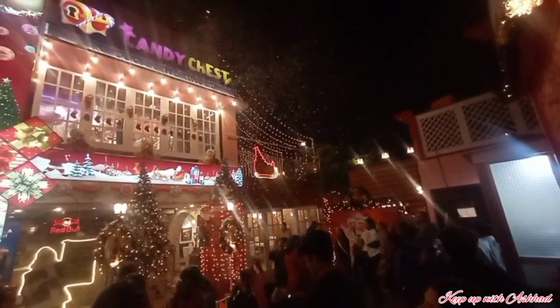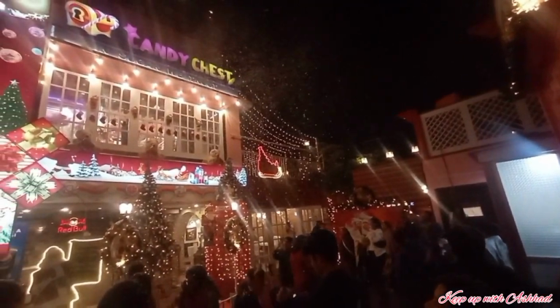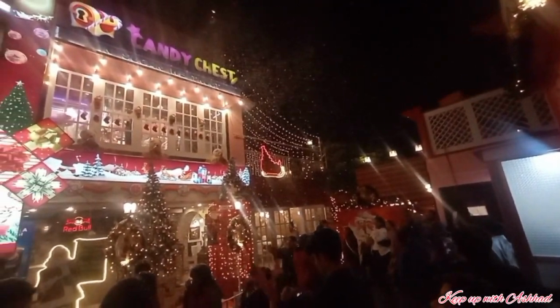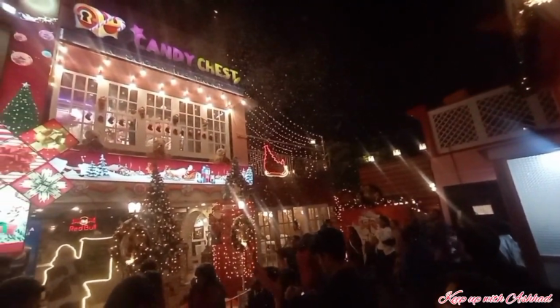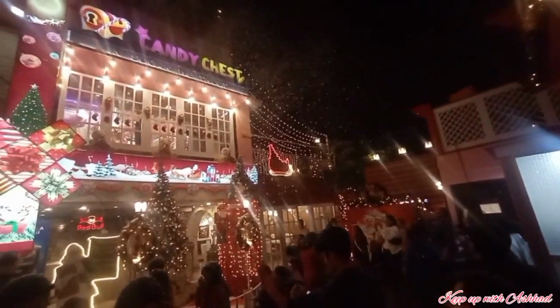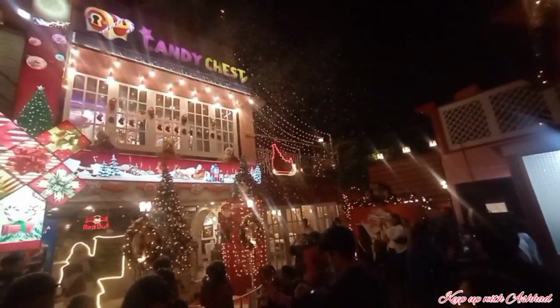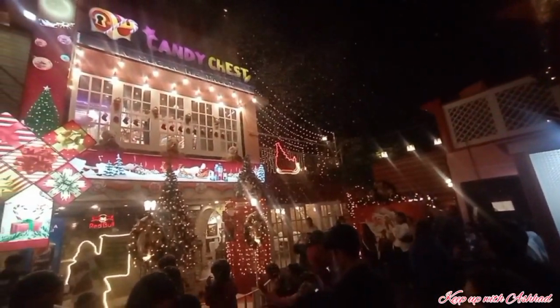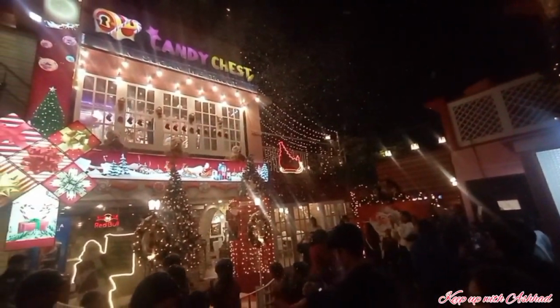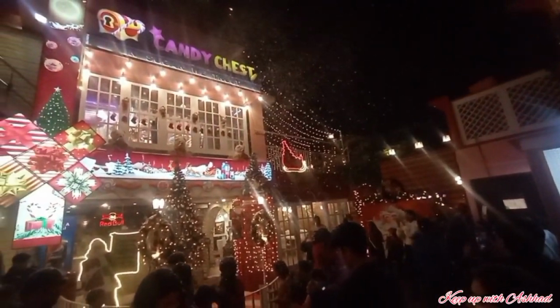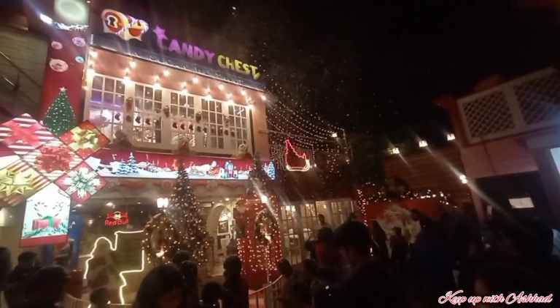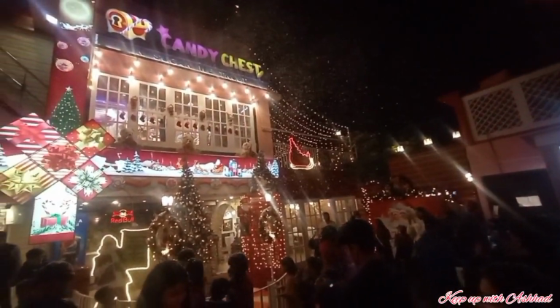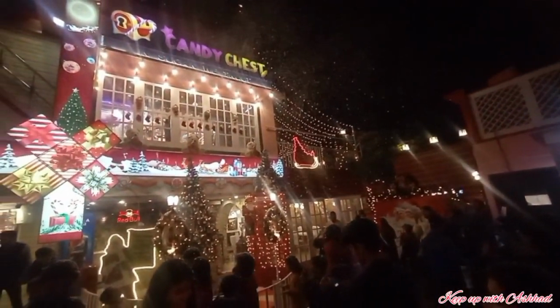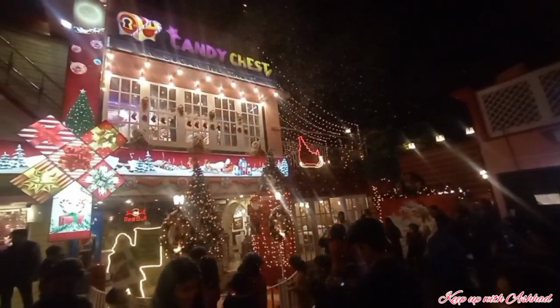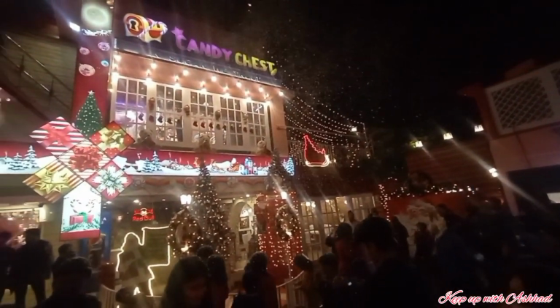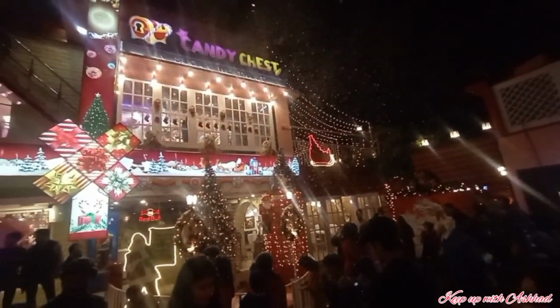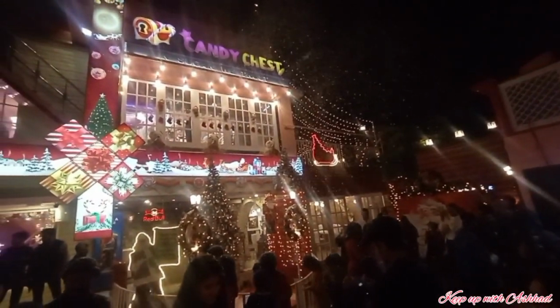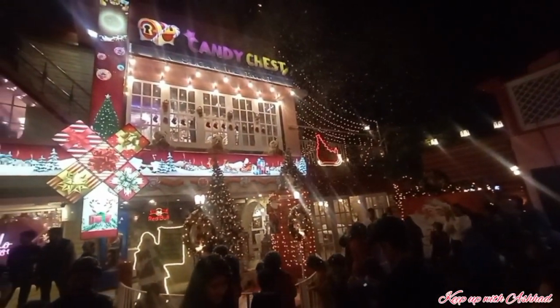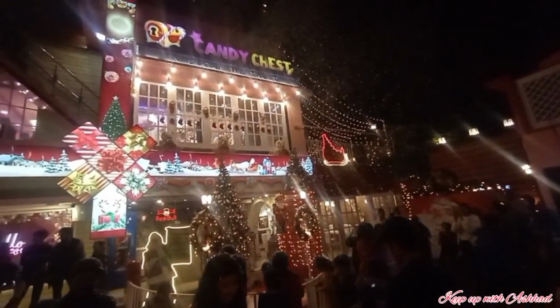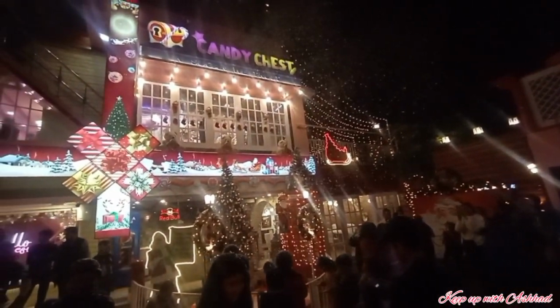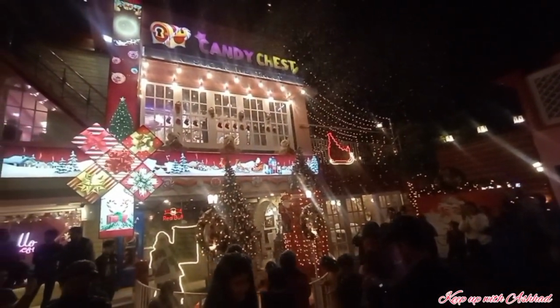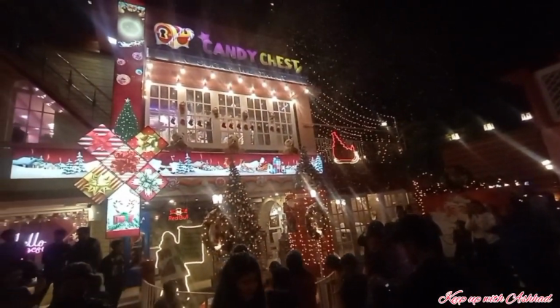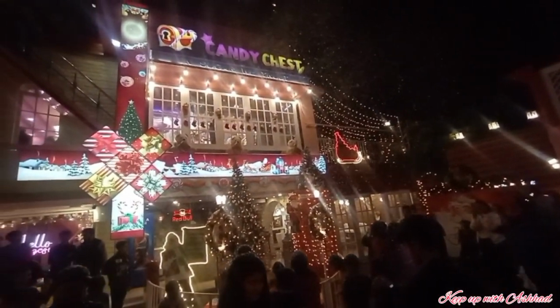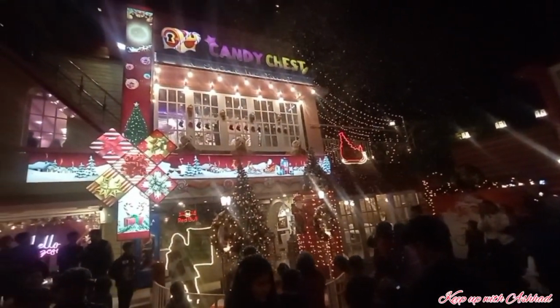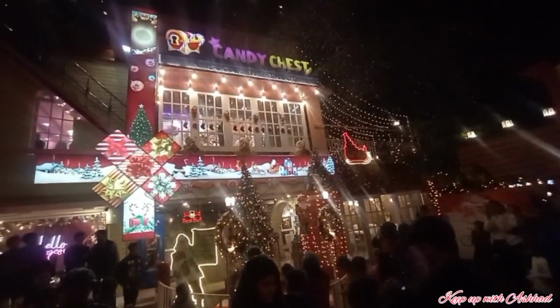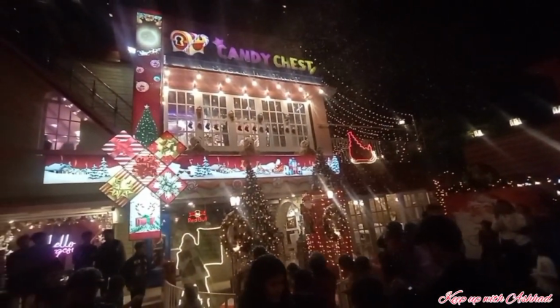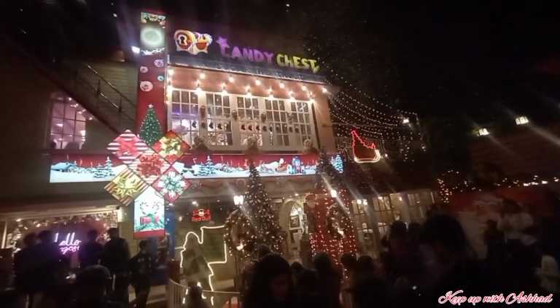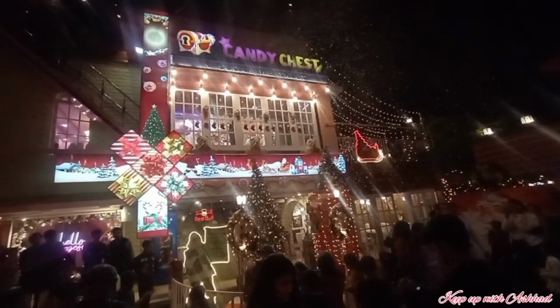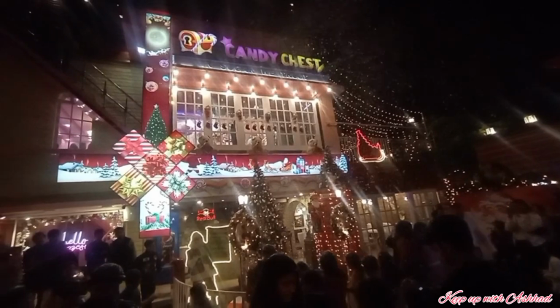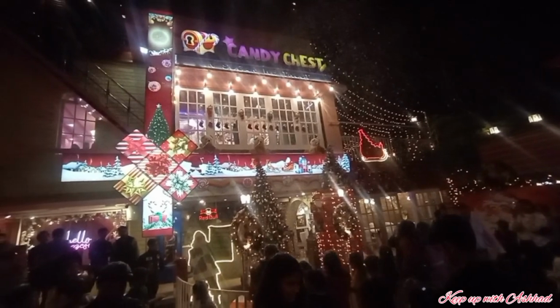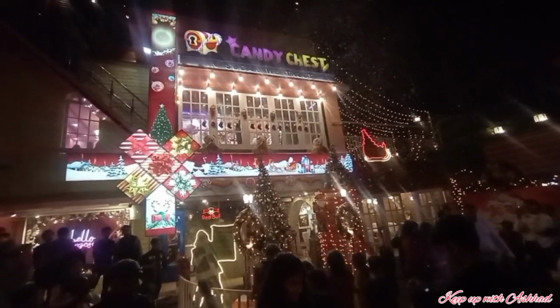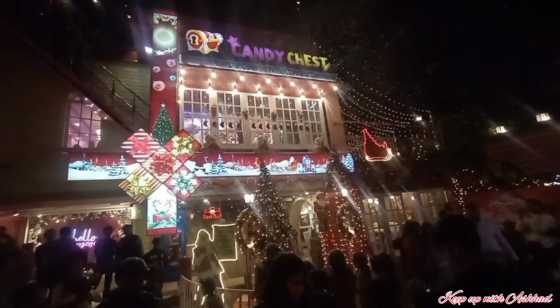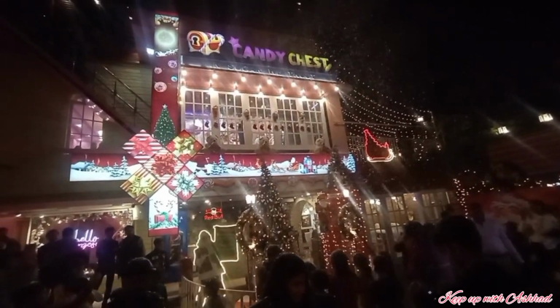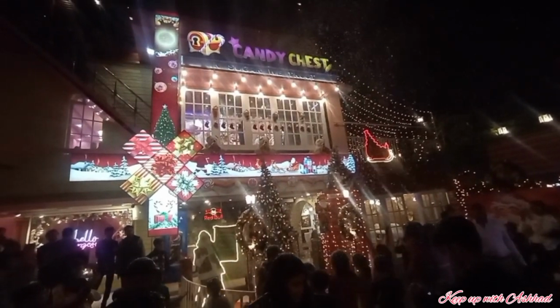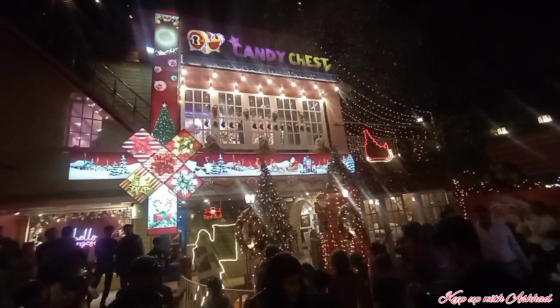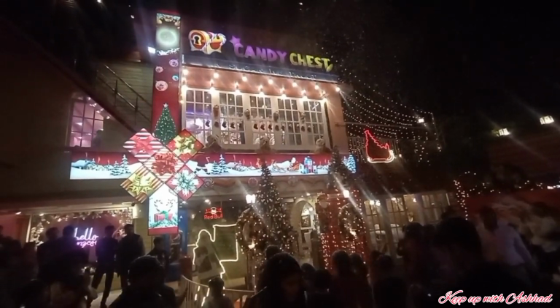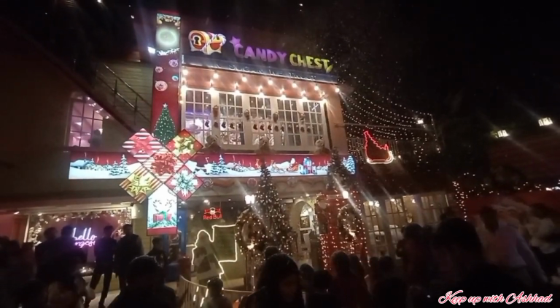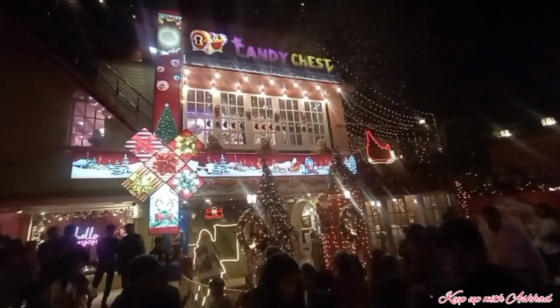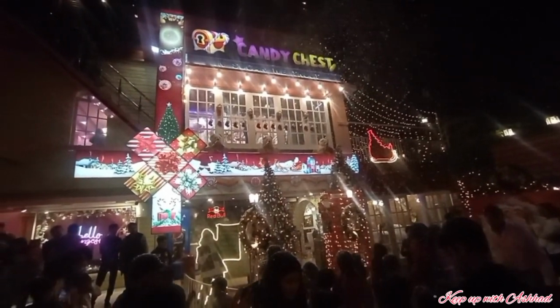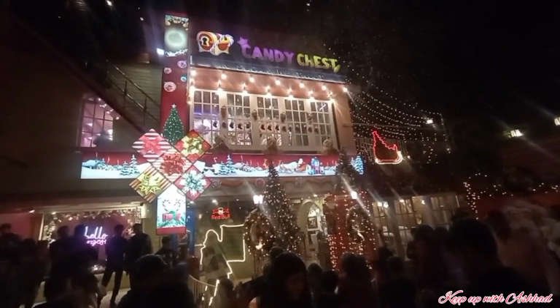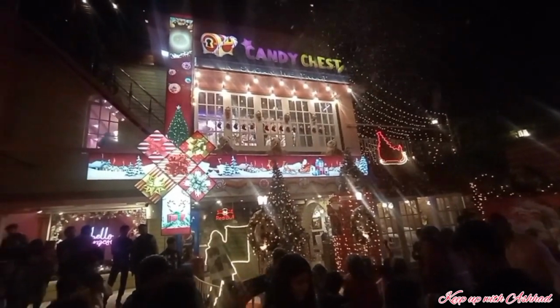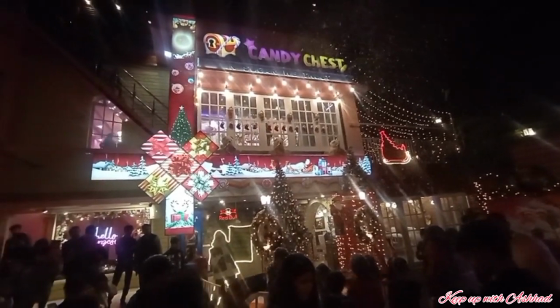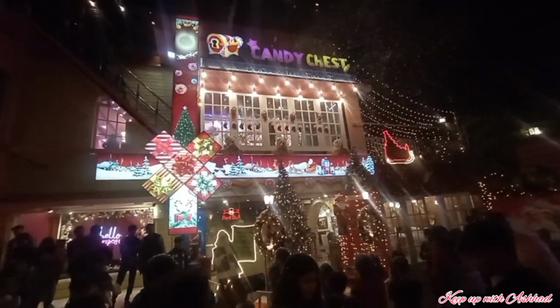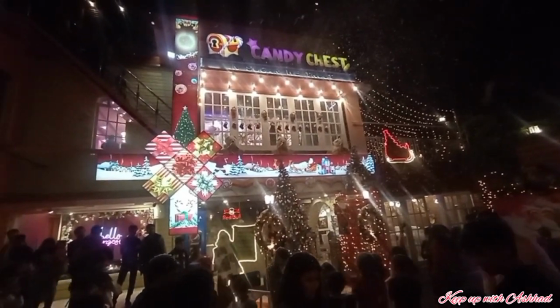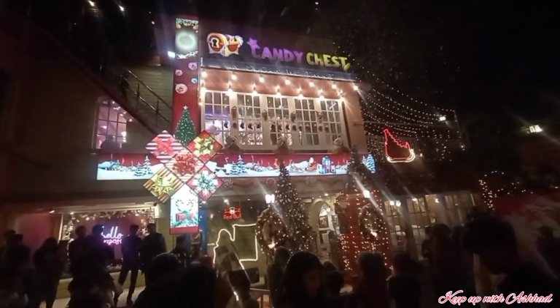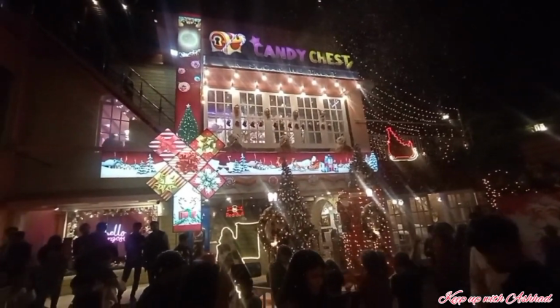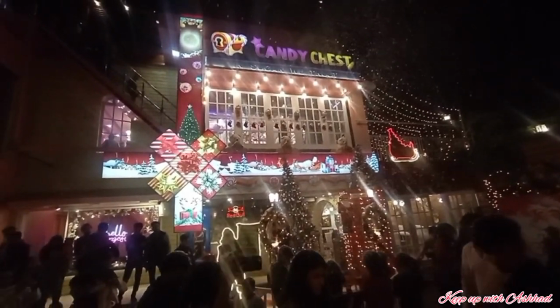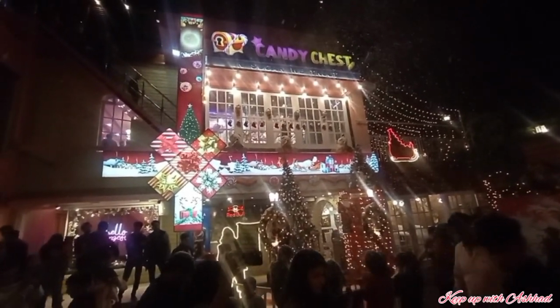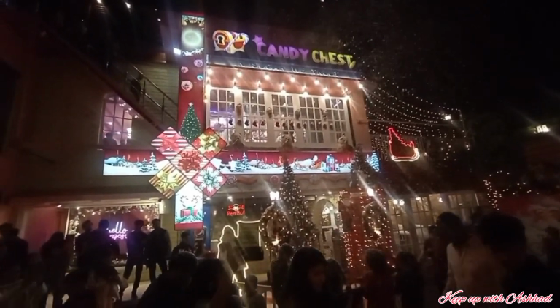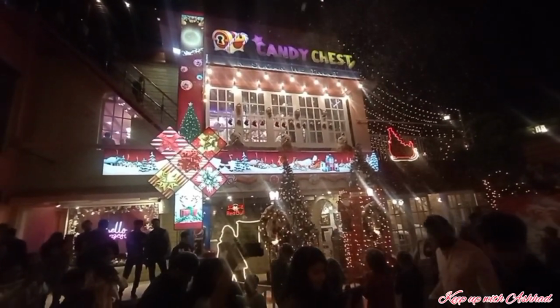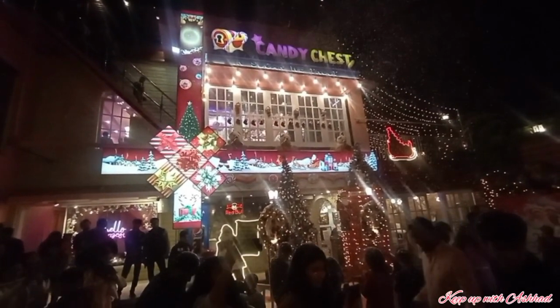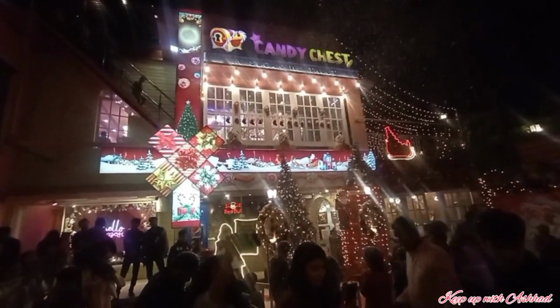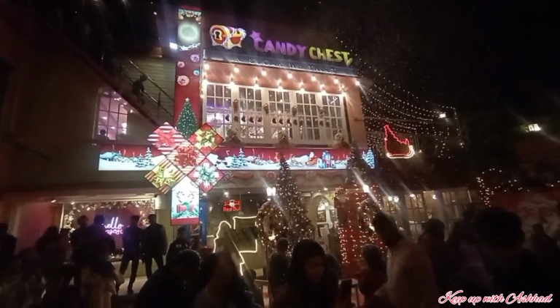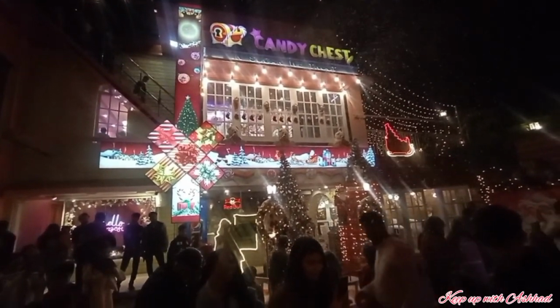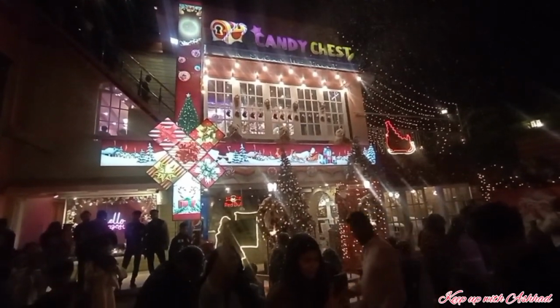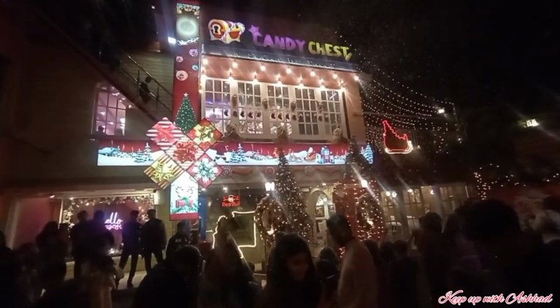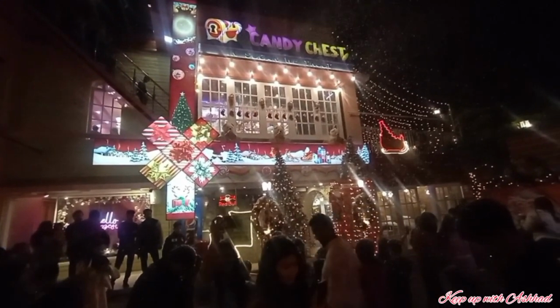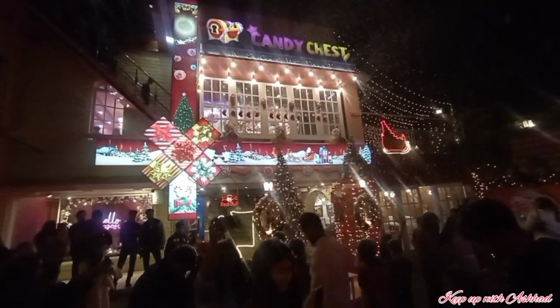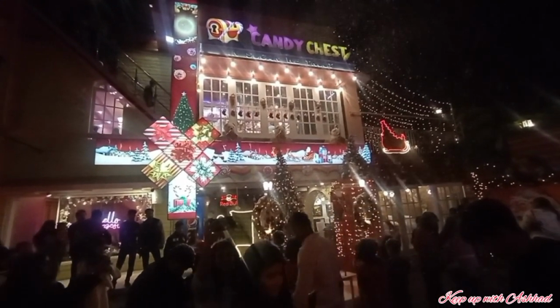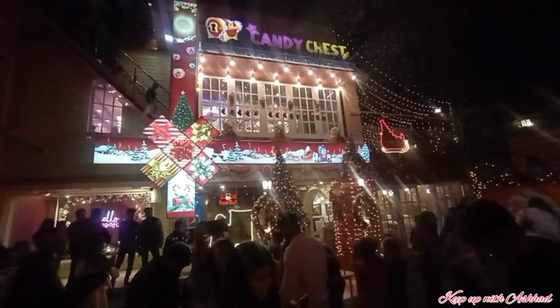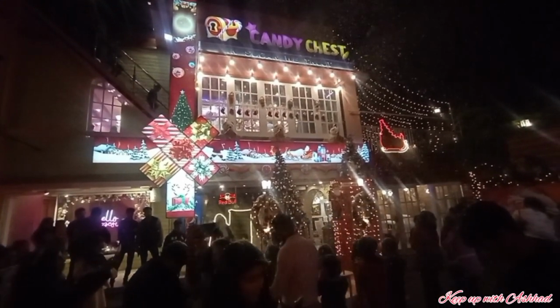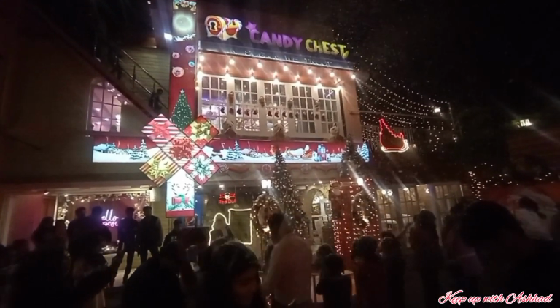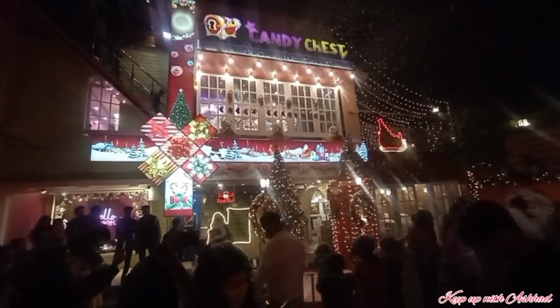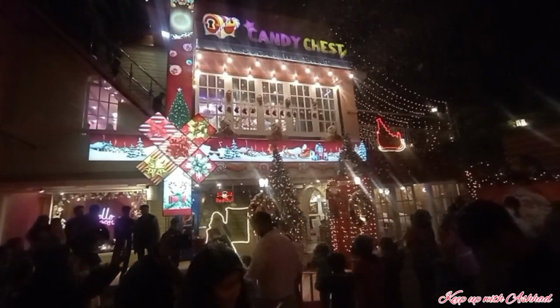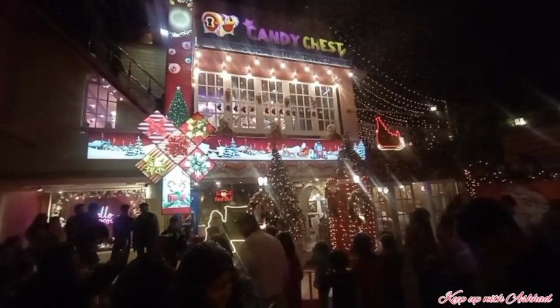And now the suspense is over — this was actually the reason we visited the Koila Chai restaurant. Let's take a look at Karachi's first snowfall experience.